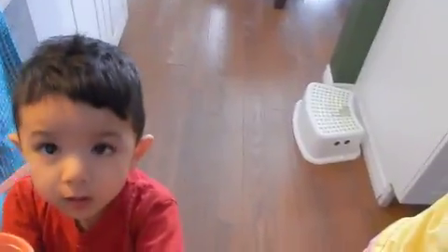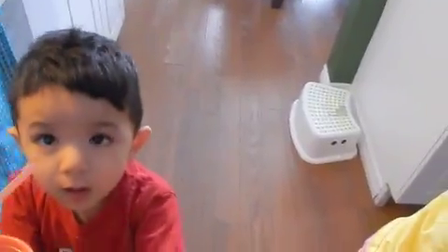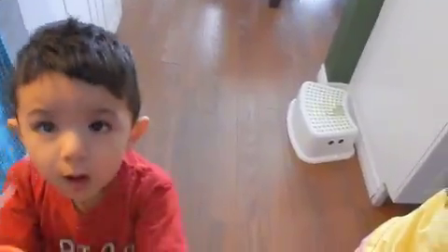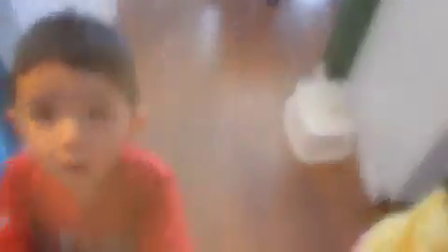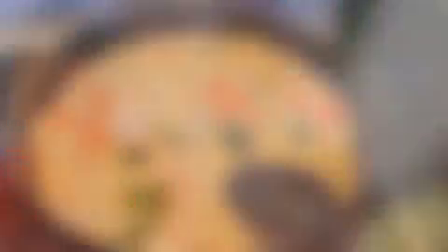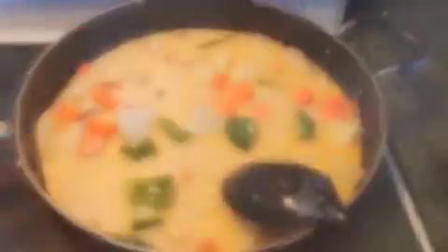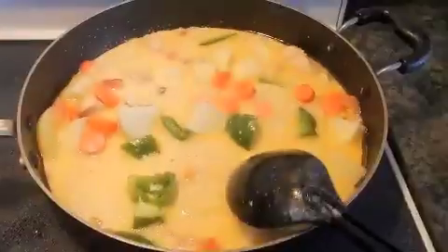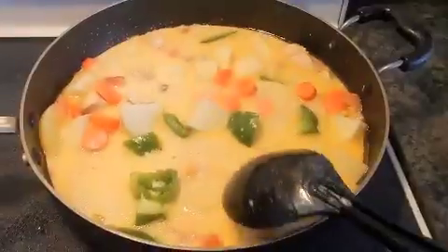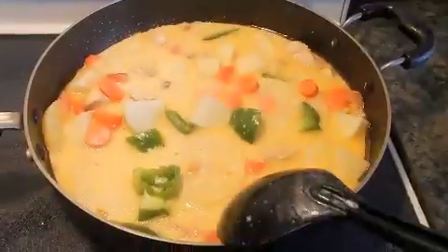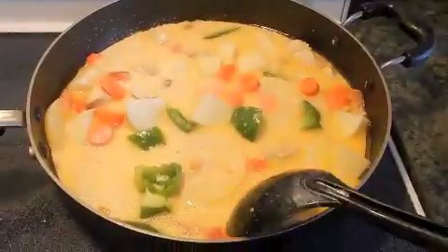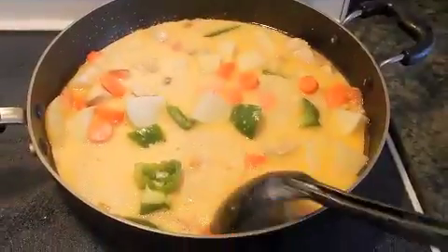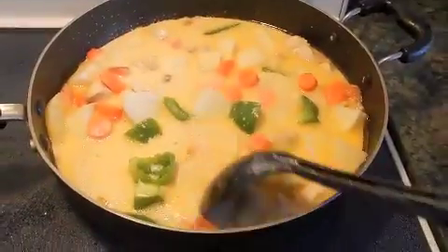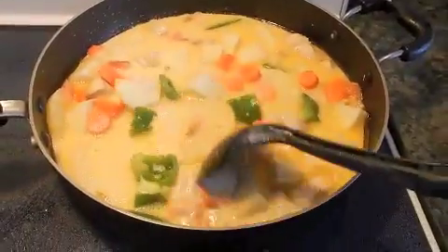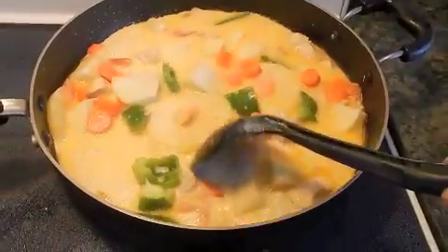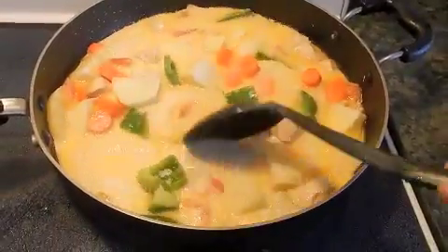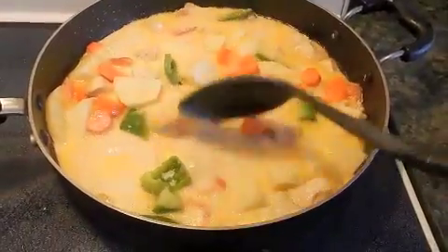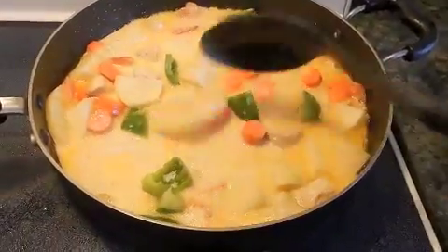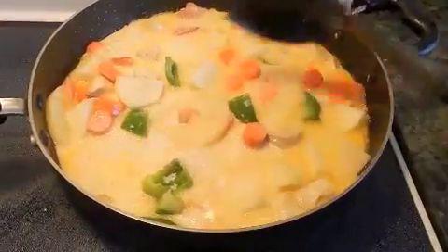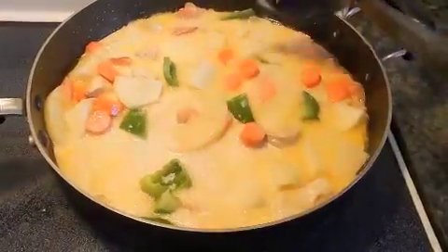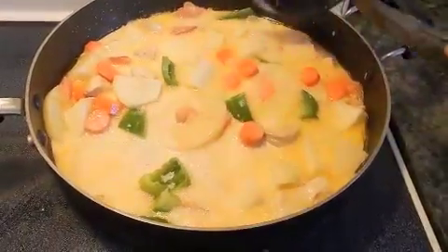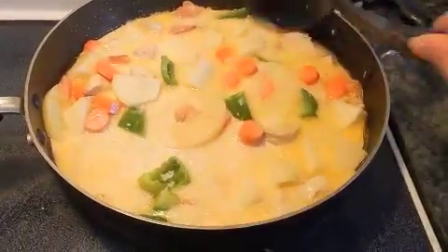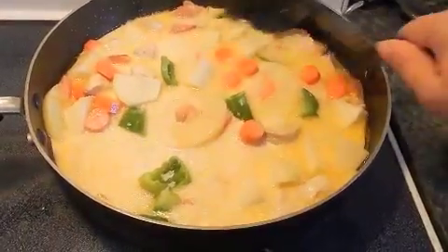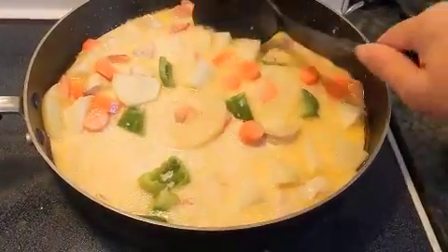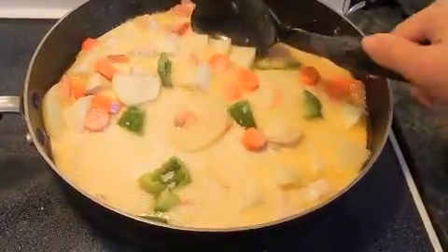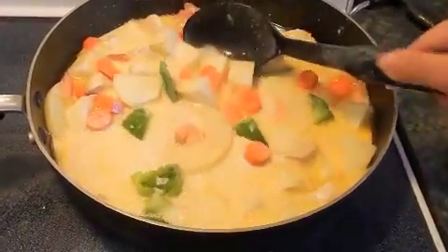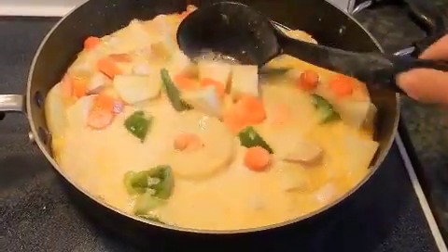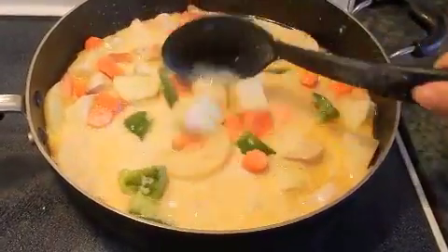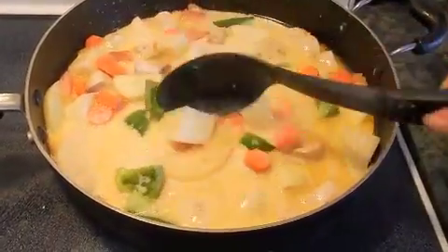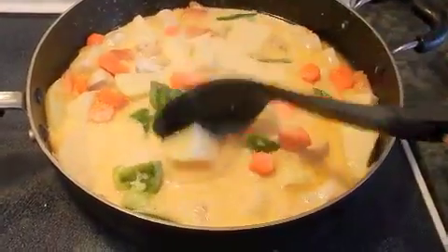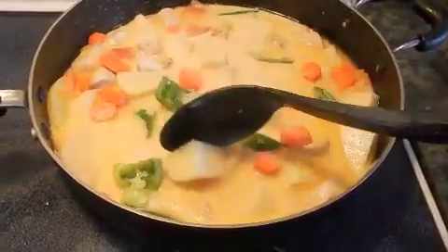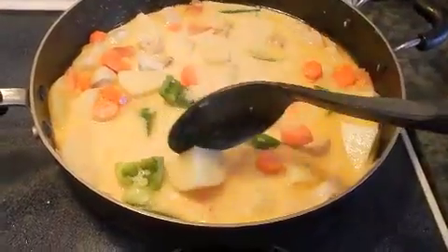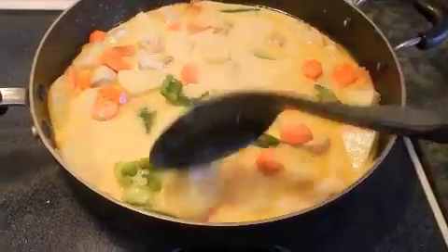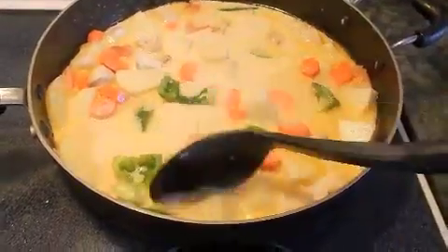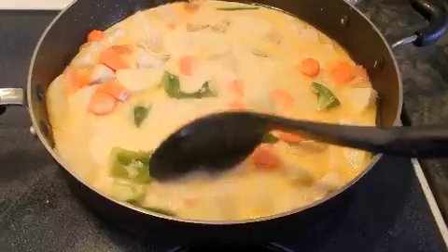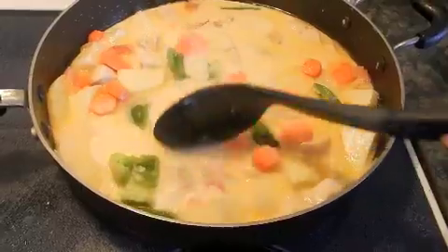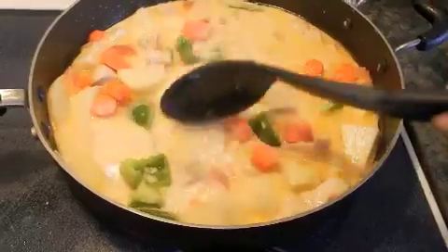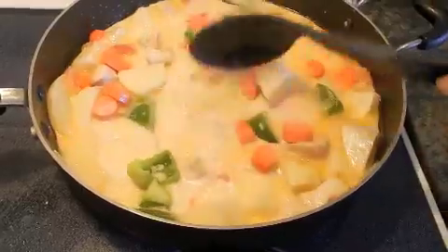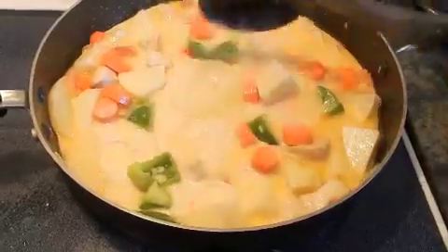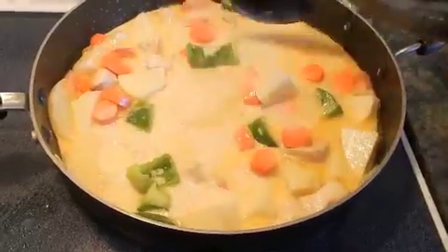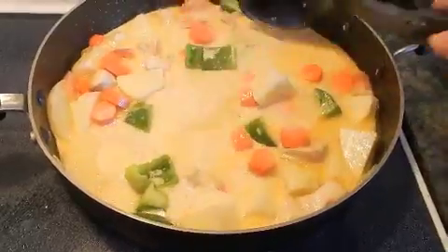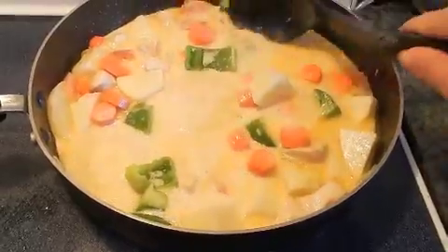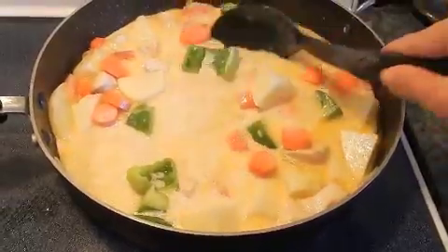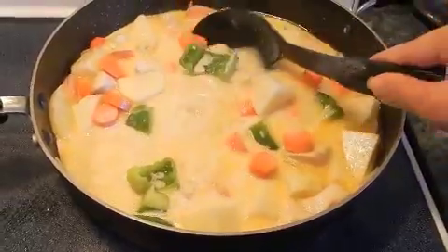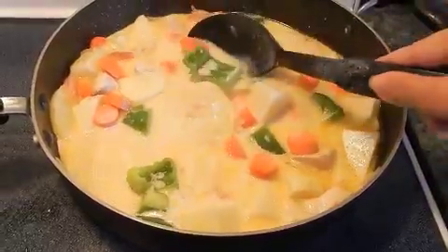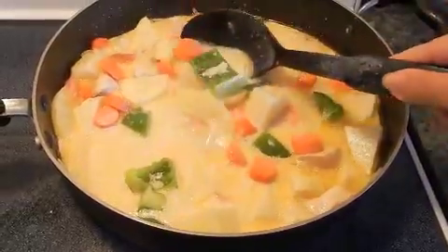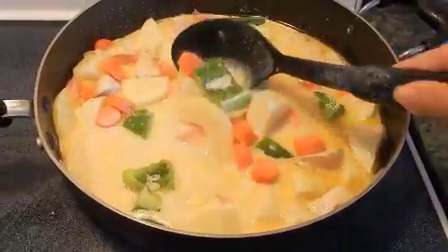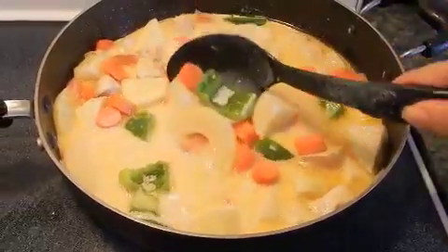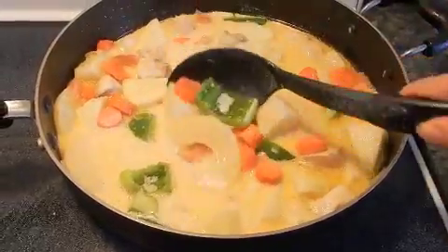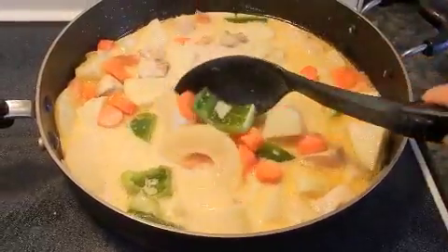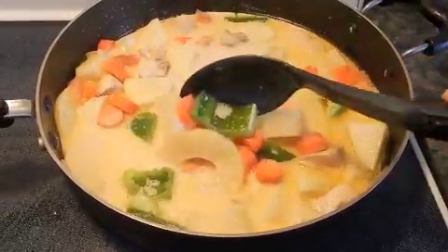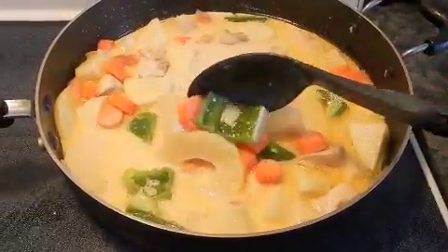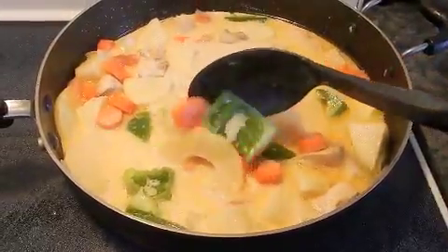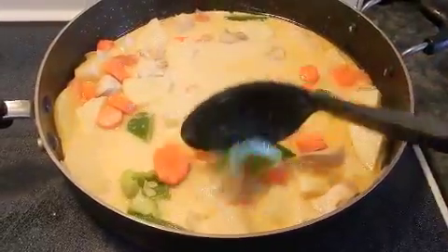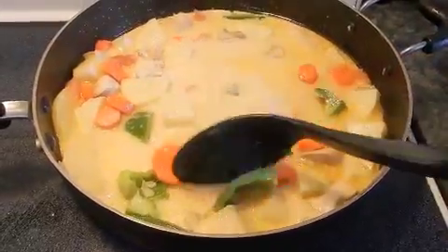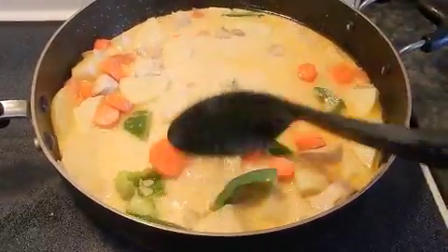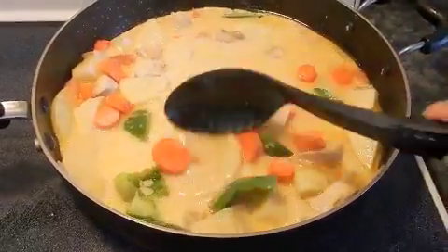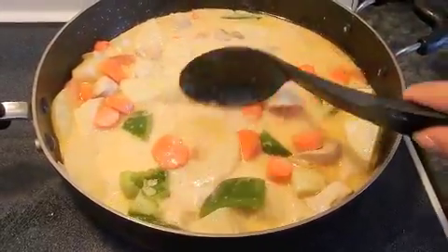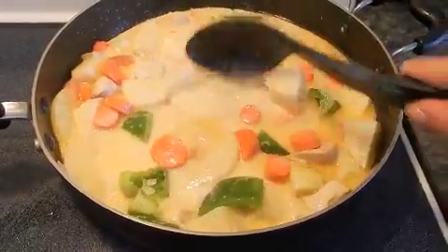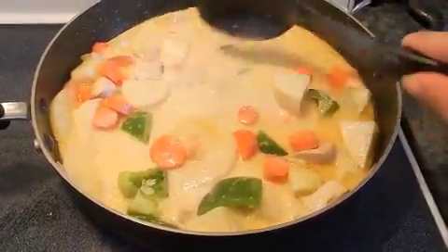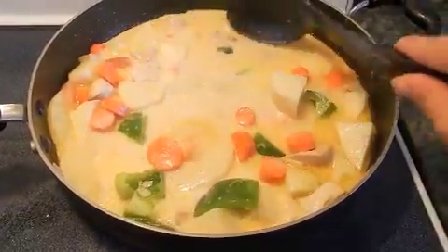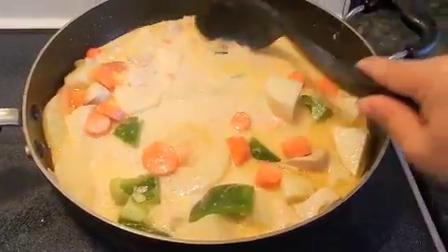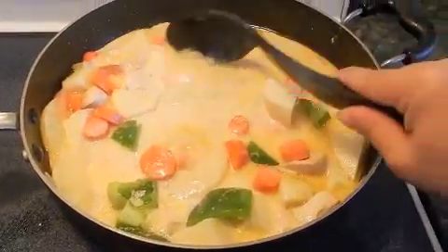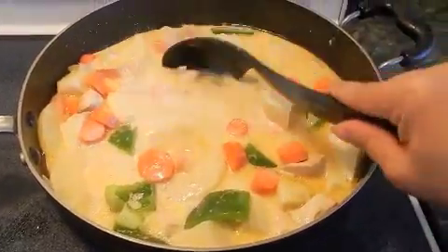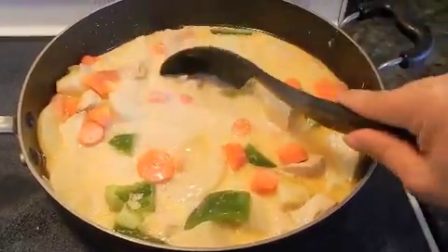The food for today is chicken and pineapple in coconut sauce, or penina.